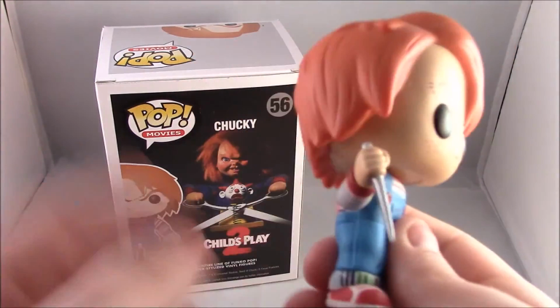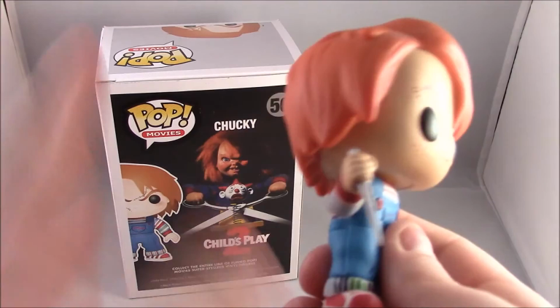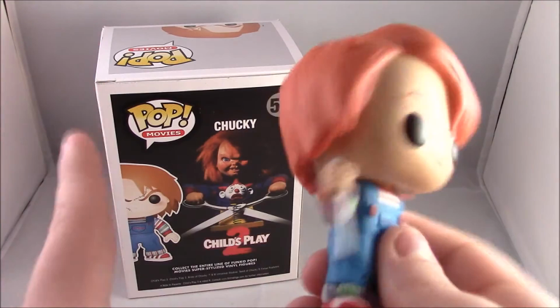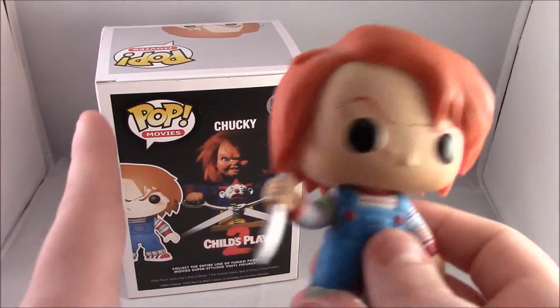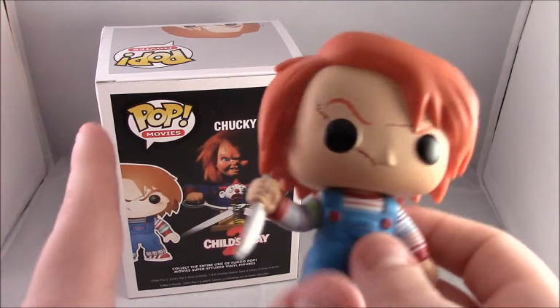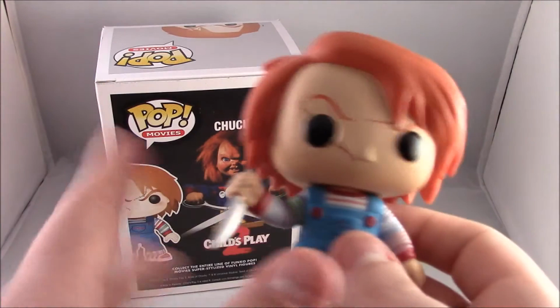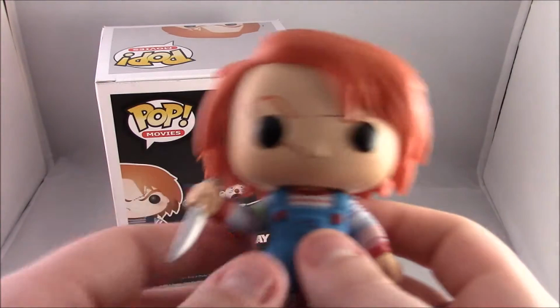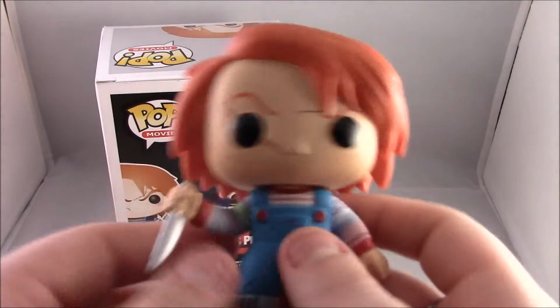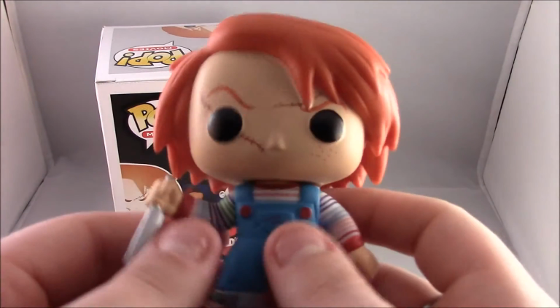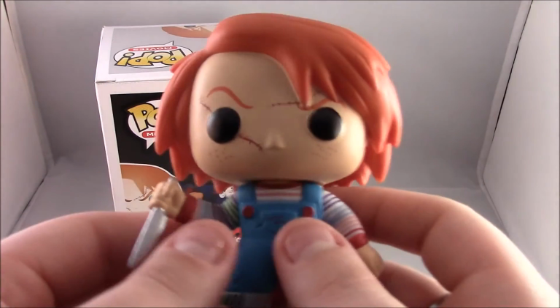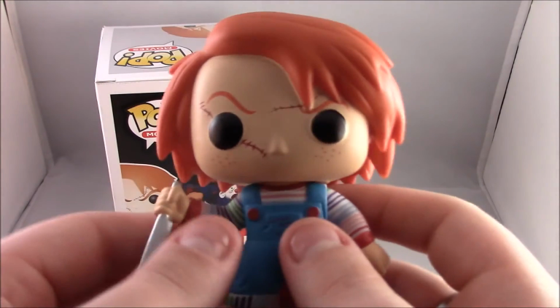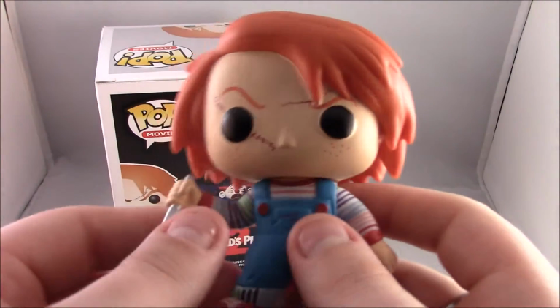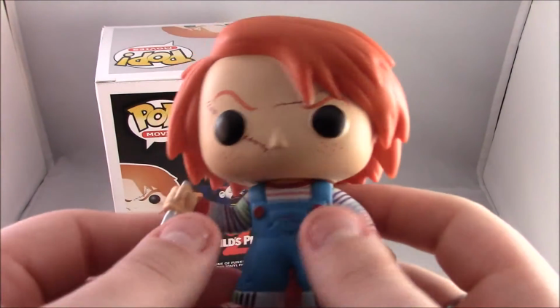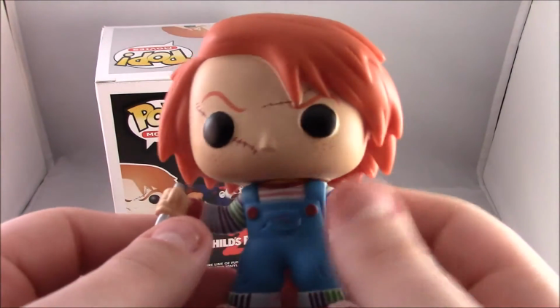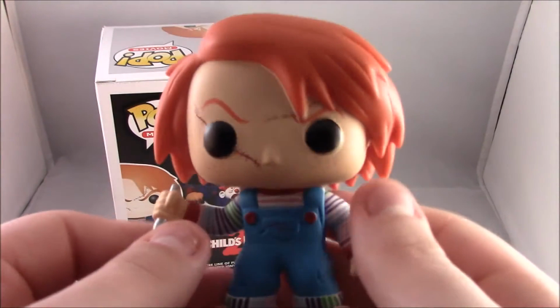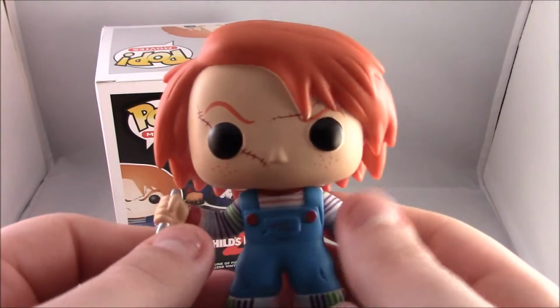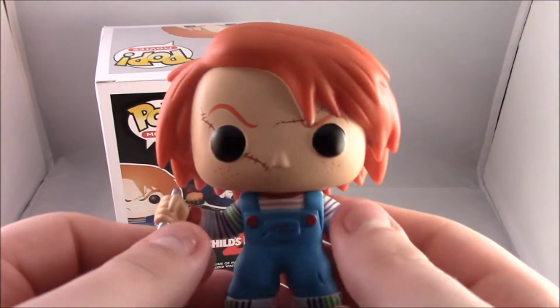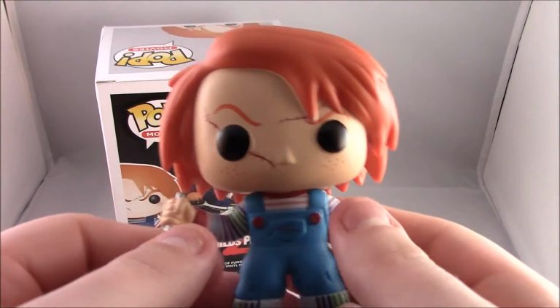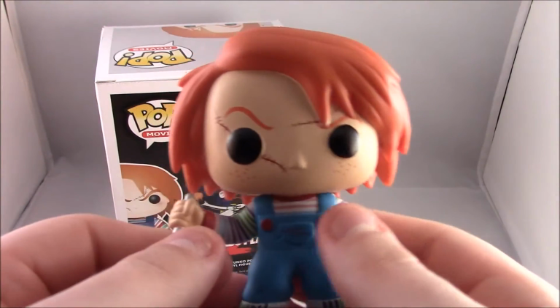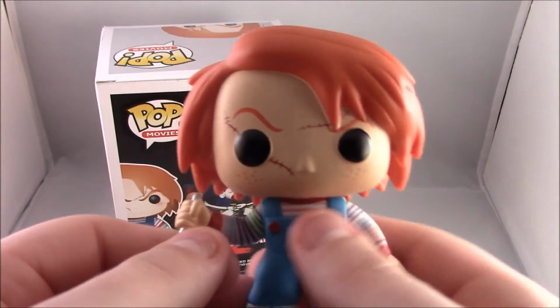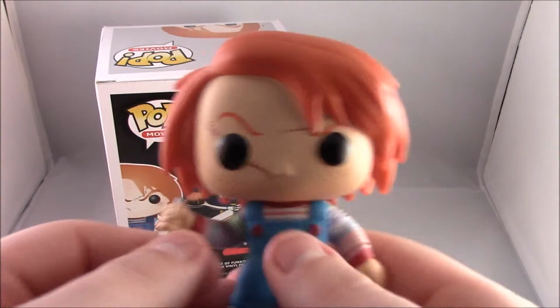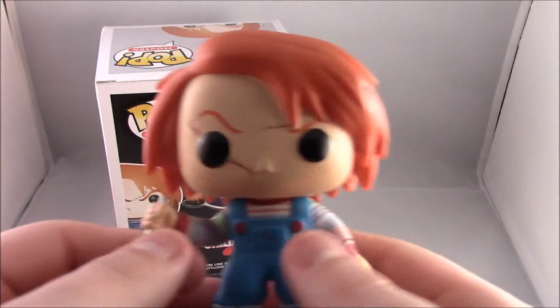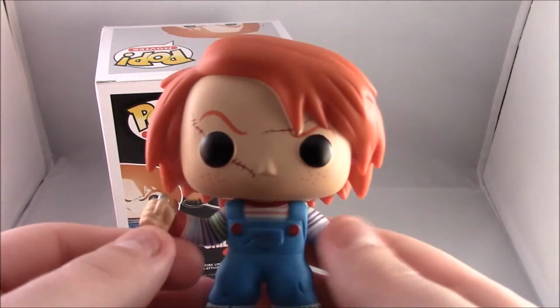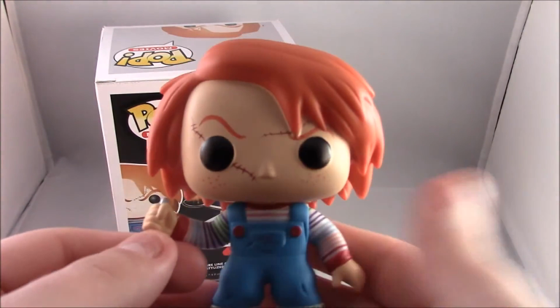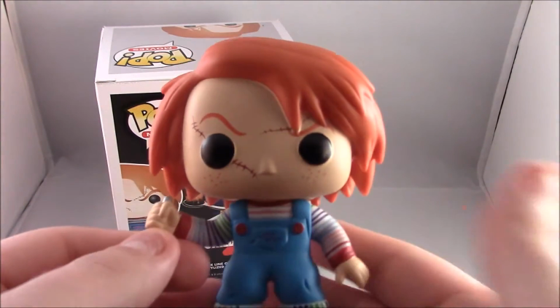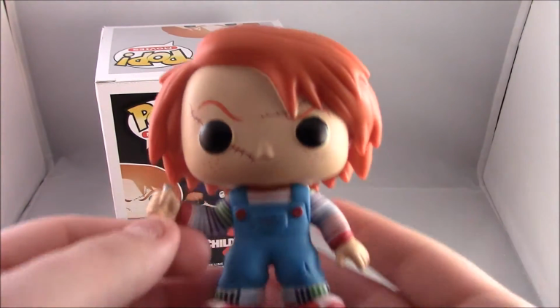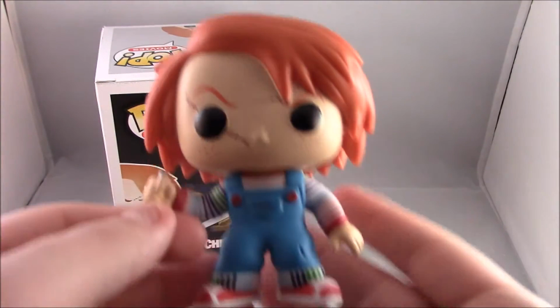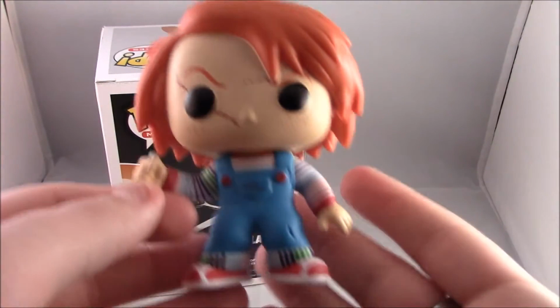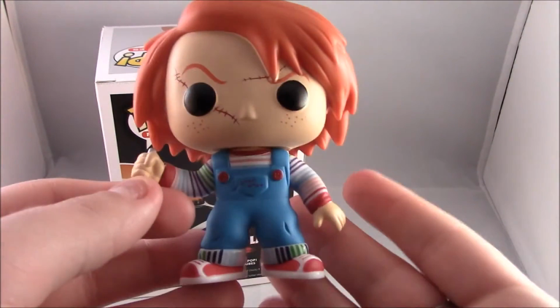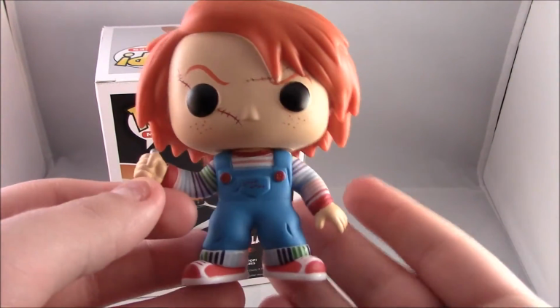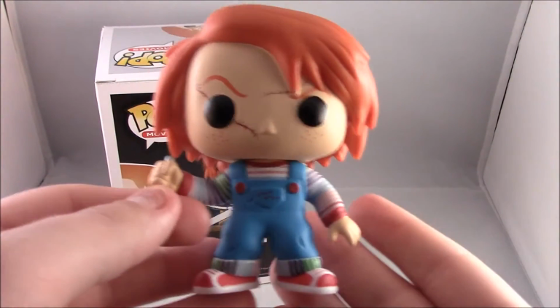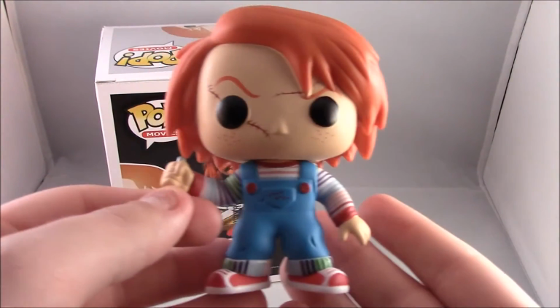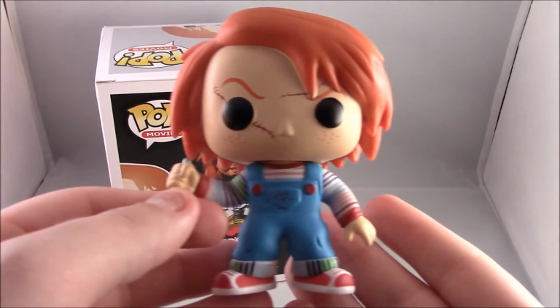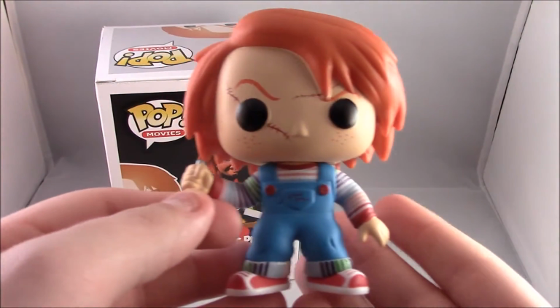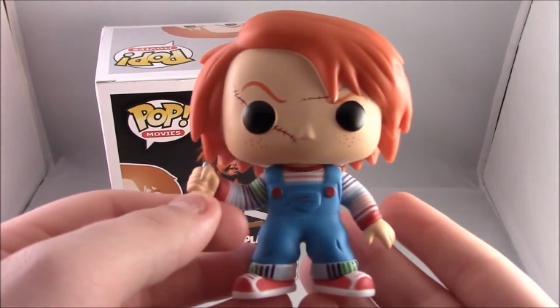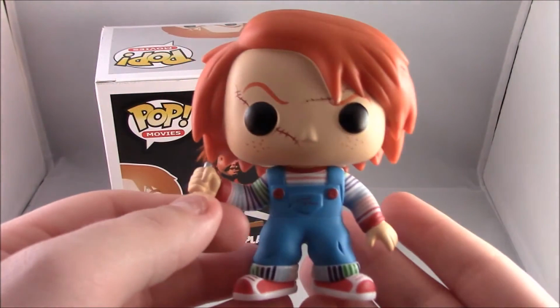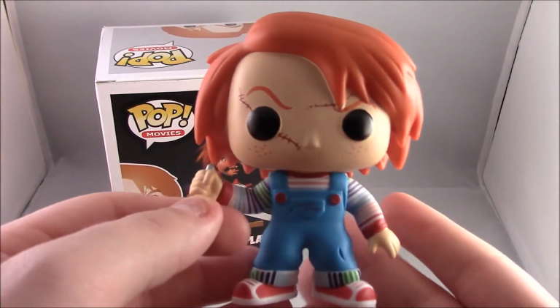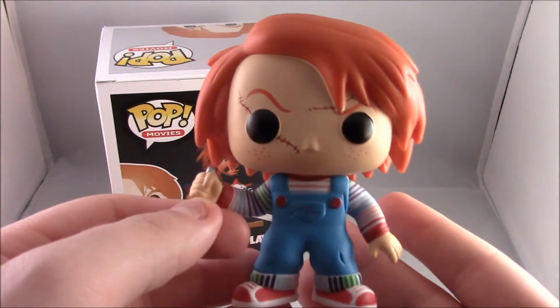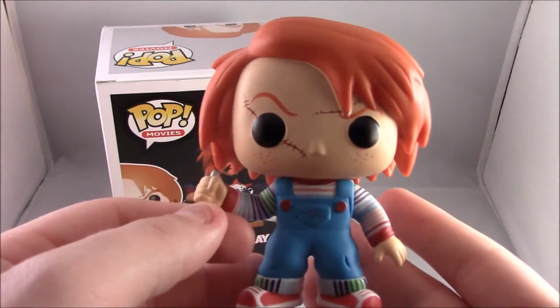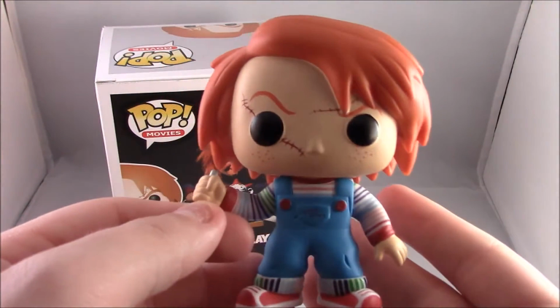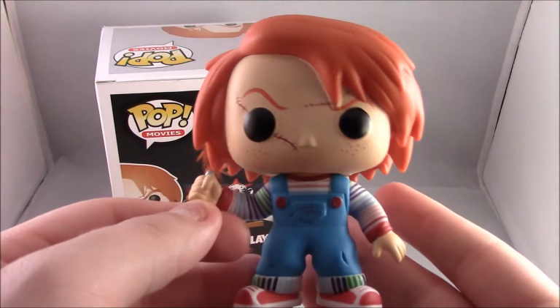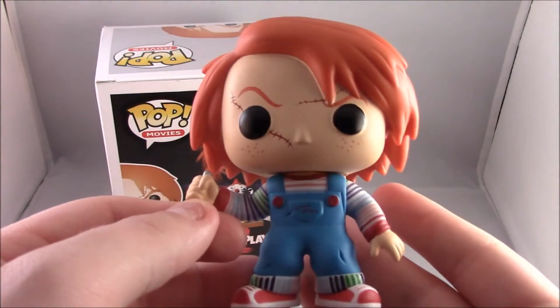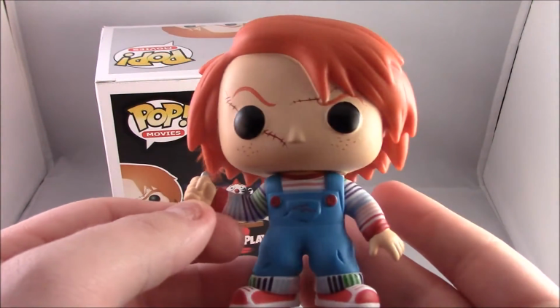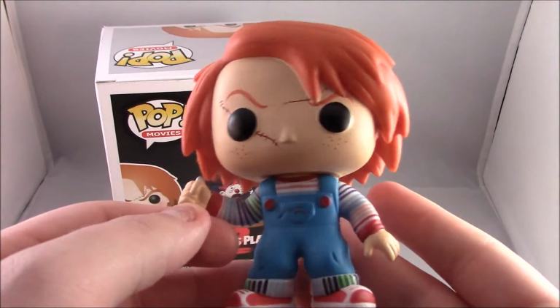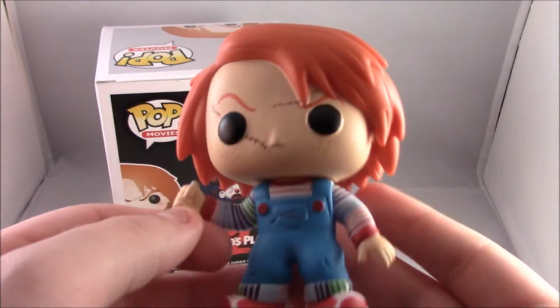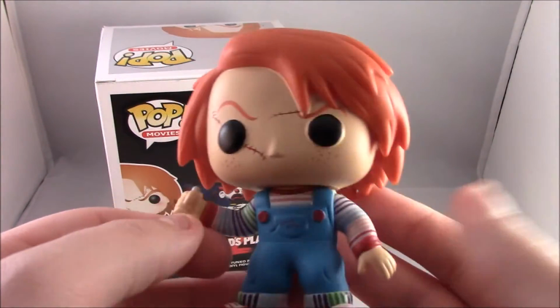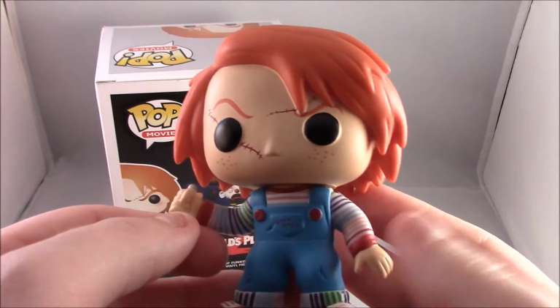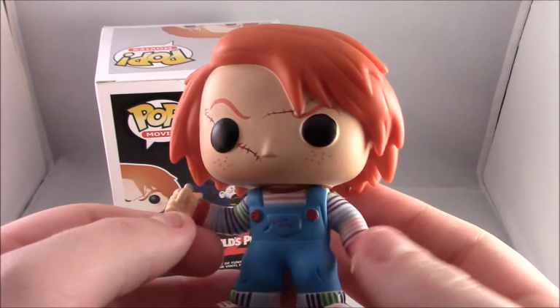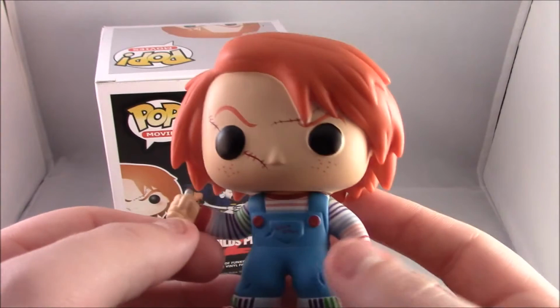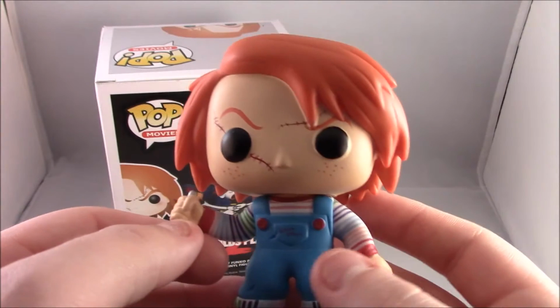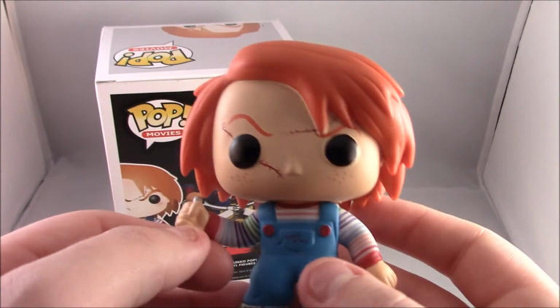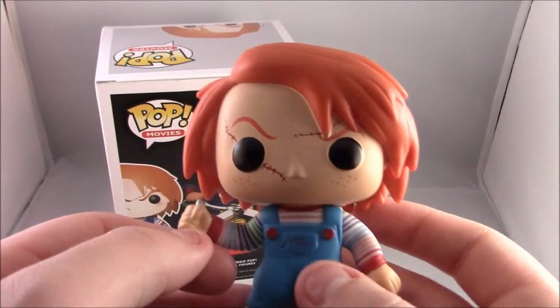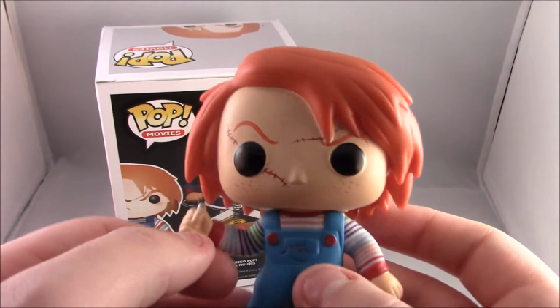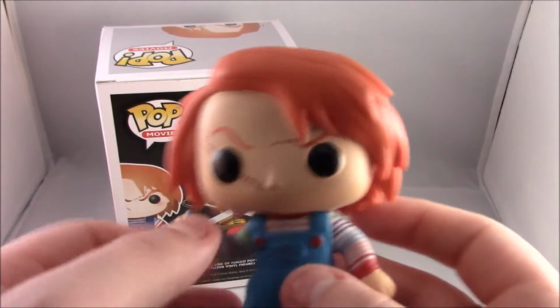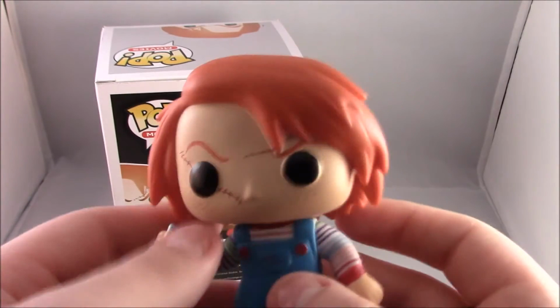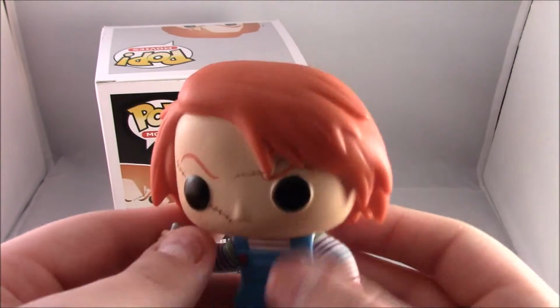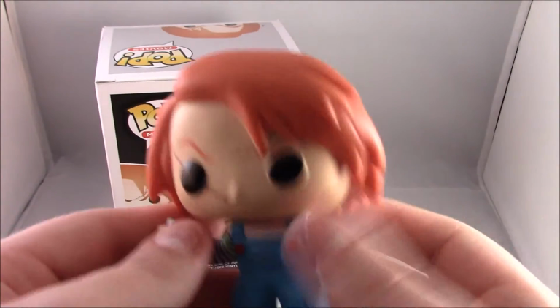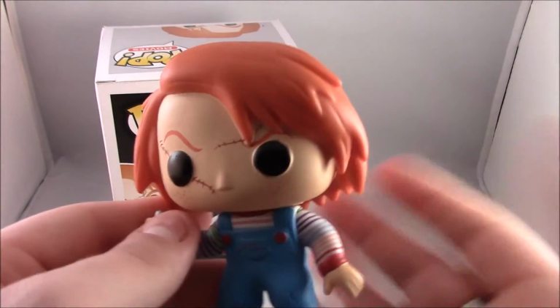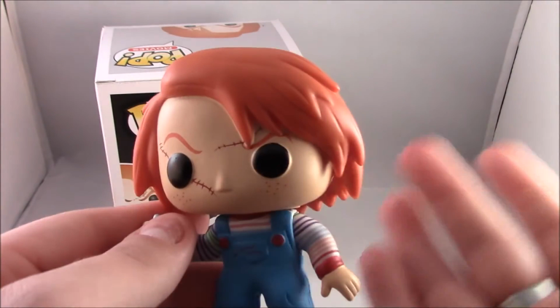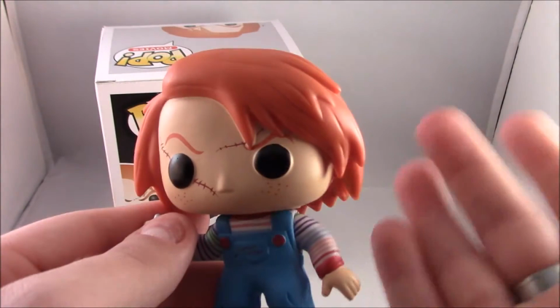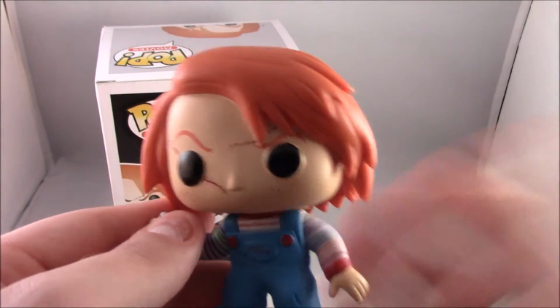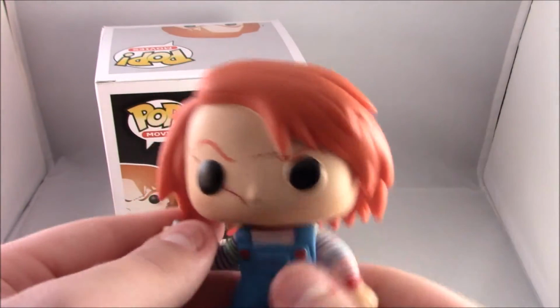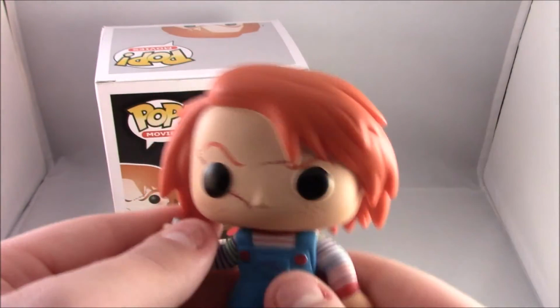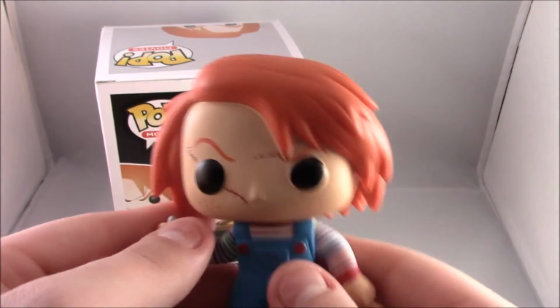I absolutely love this Pop — I think he's great. He's sitting up on my horror shelf with the rest of my horror characters, who you will probably see very soon.